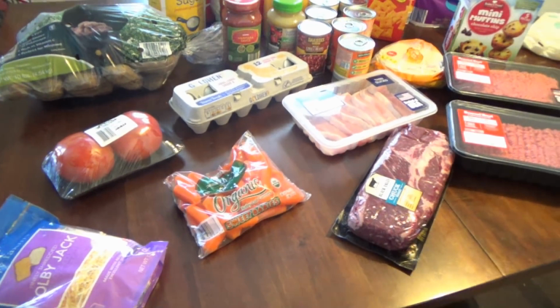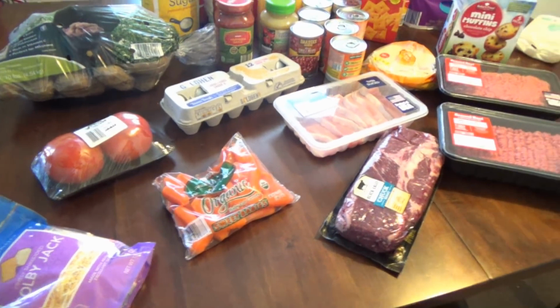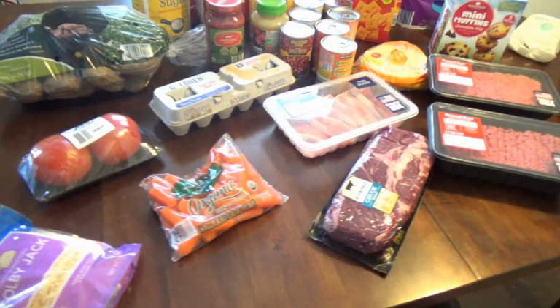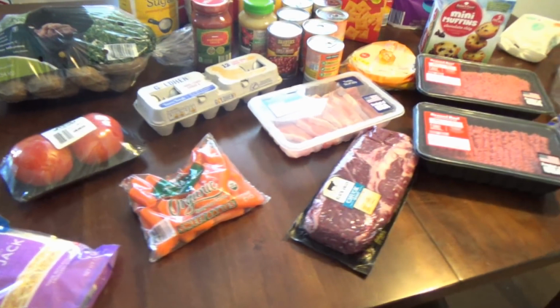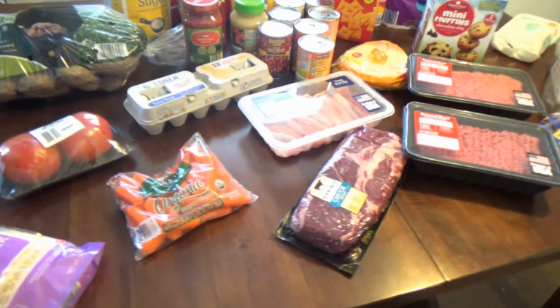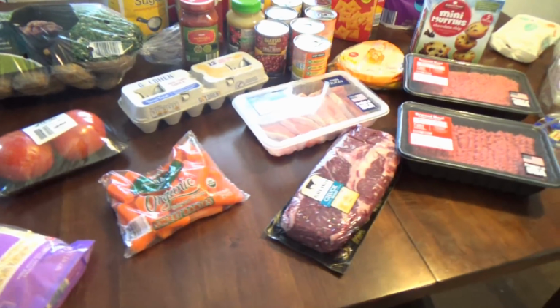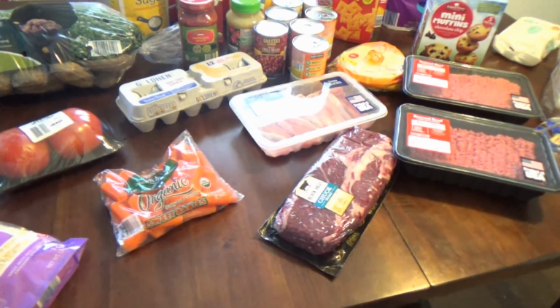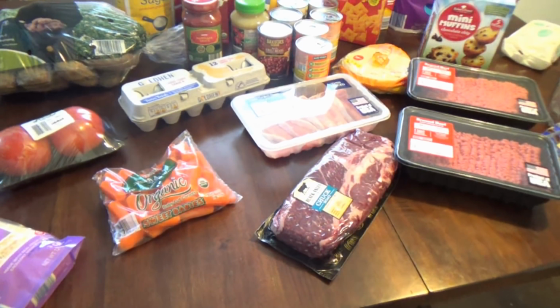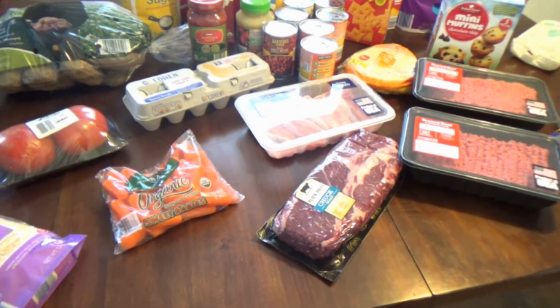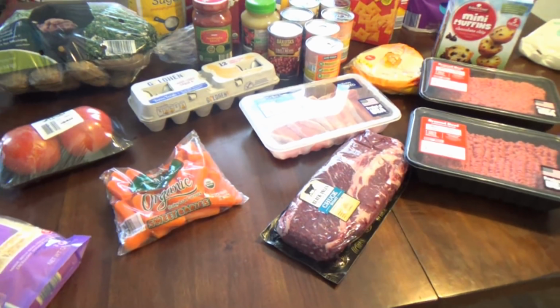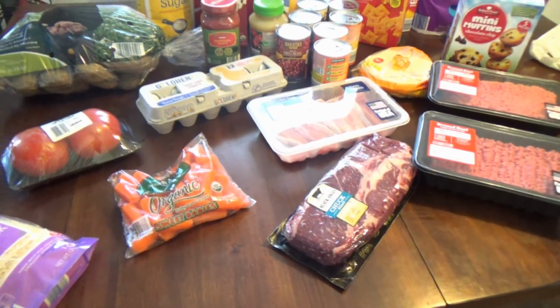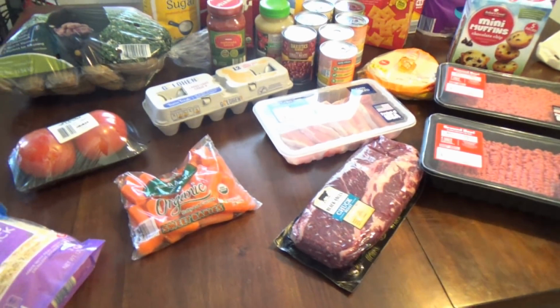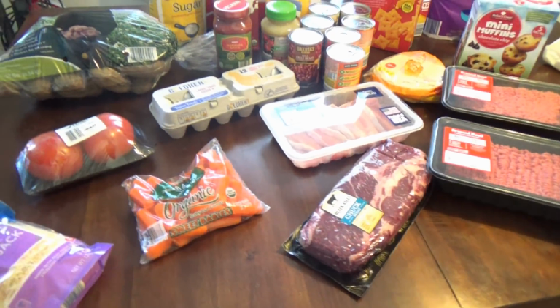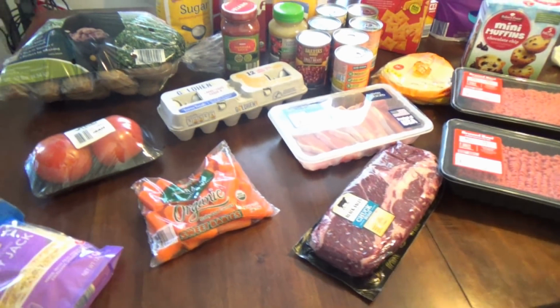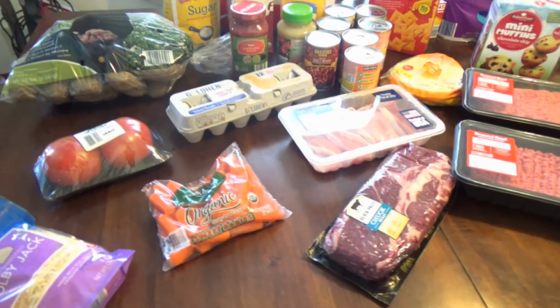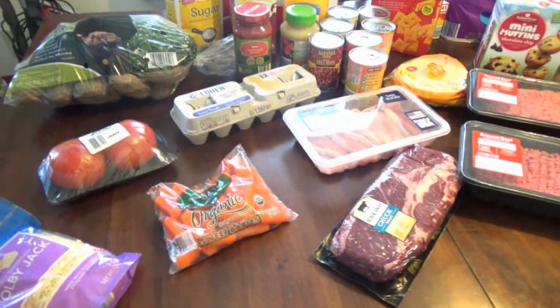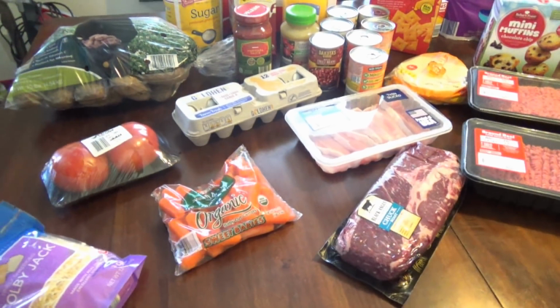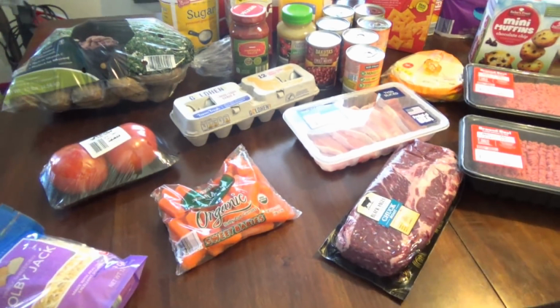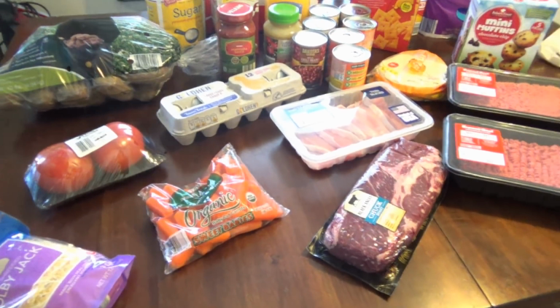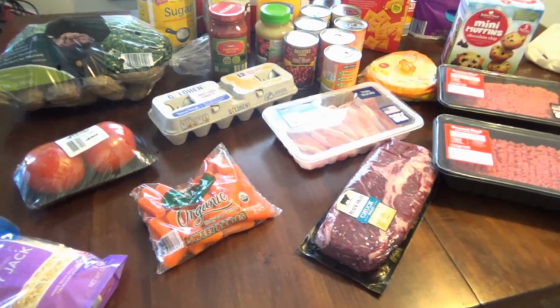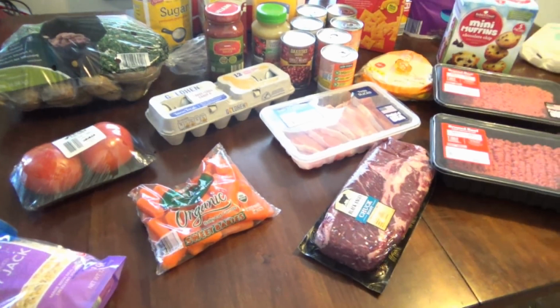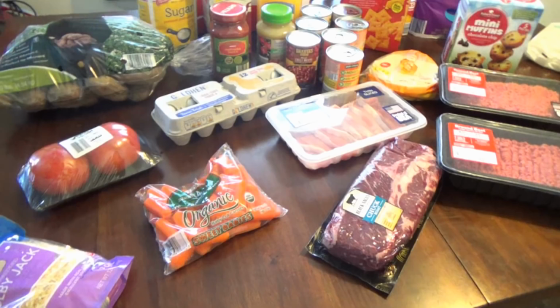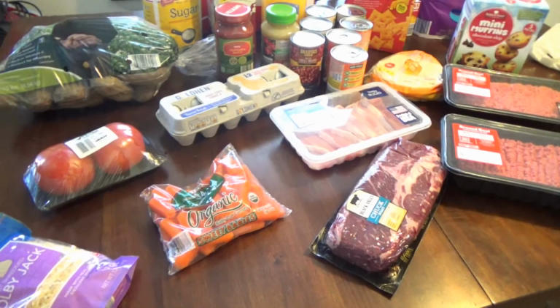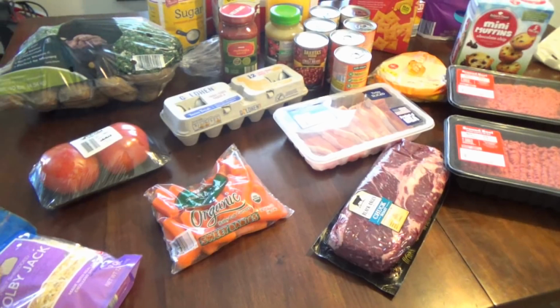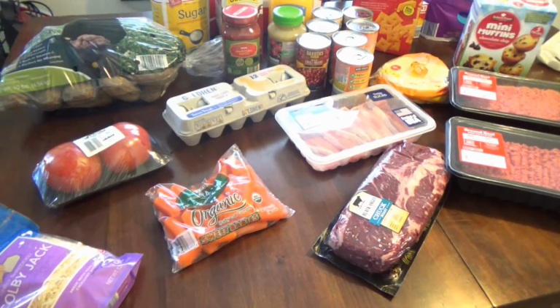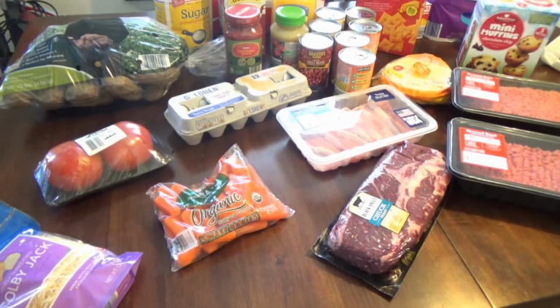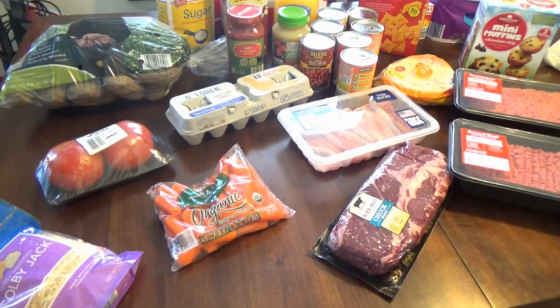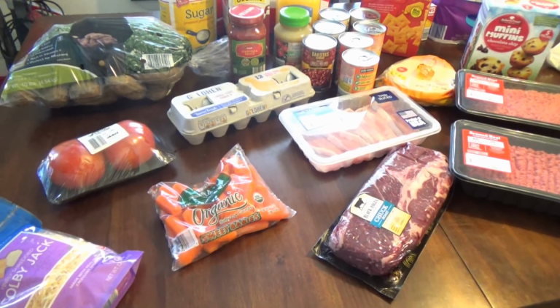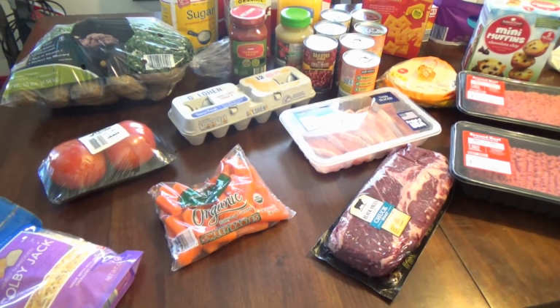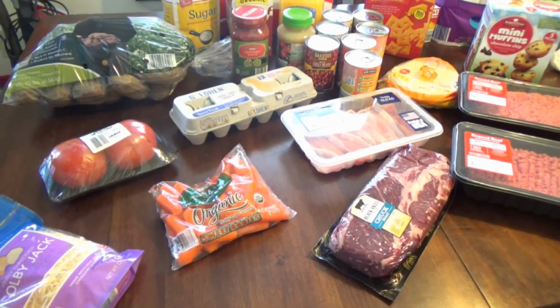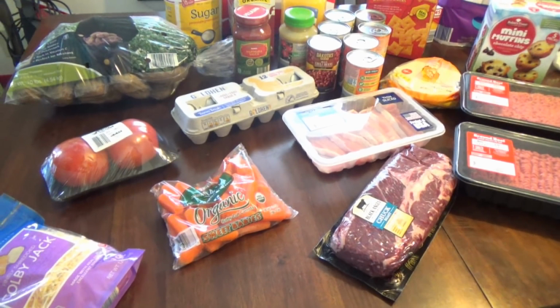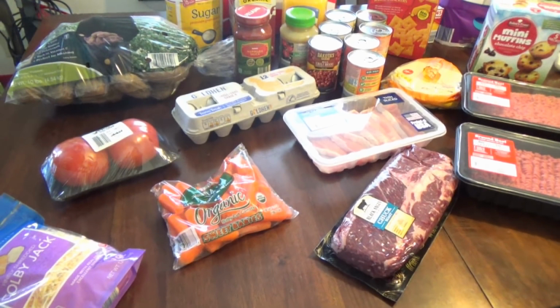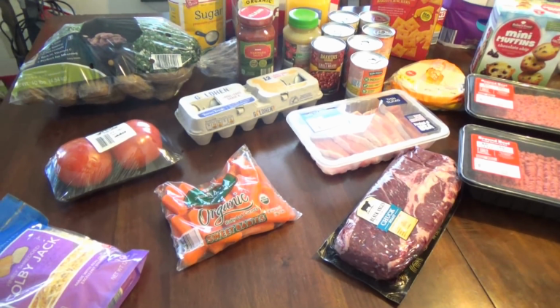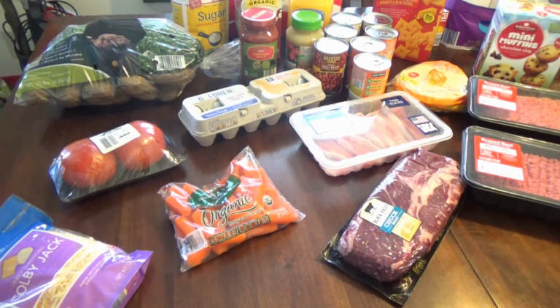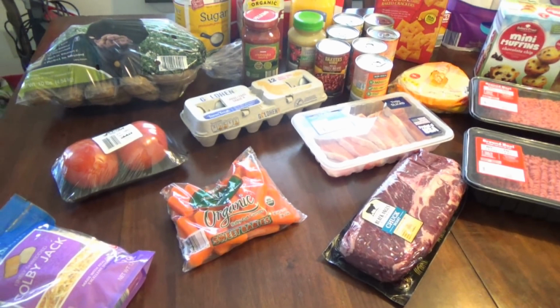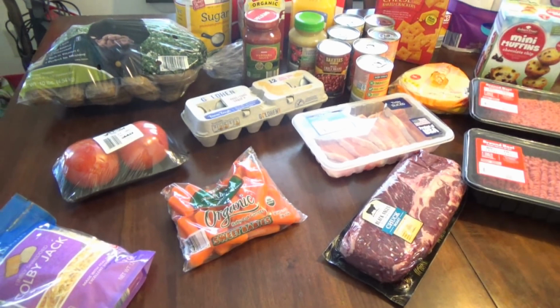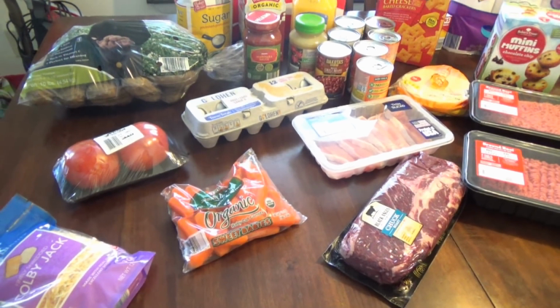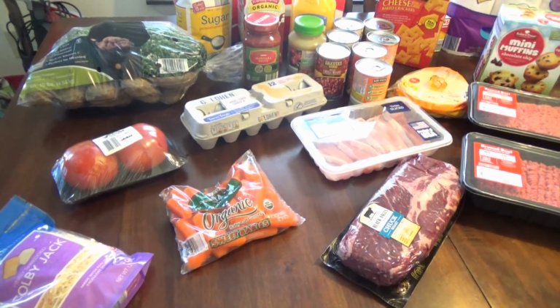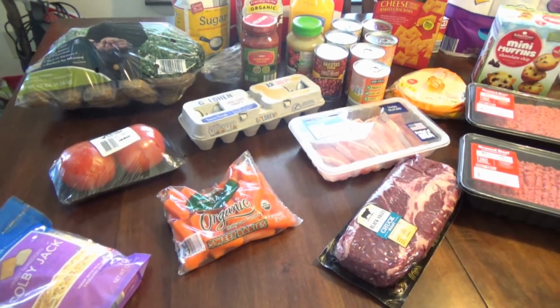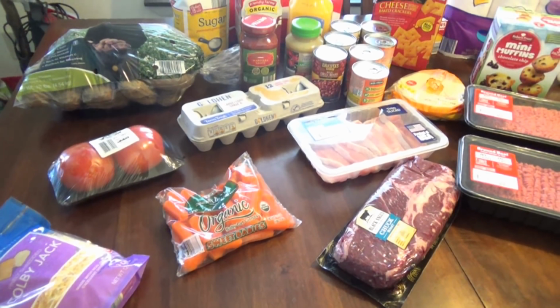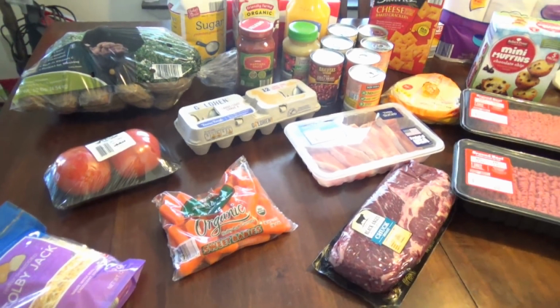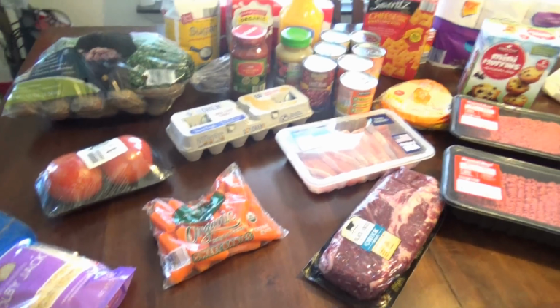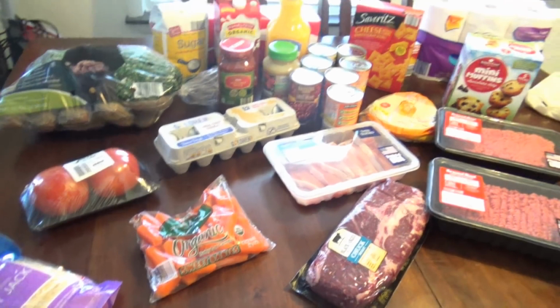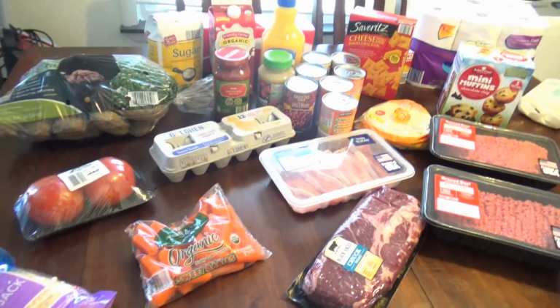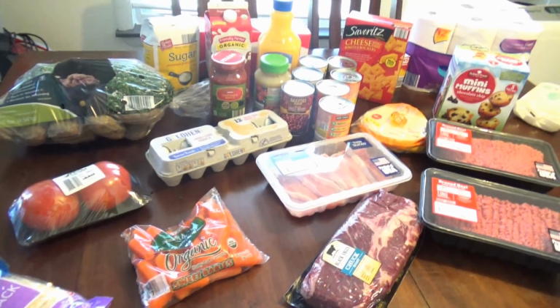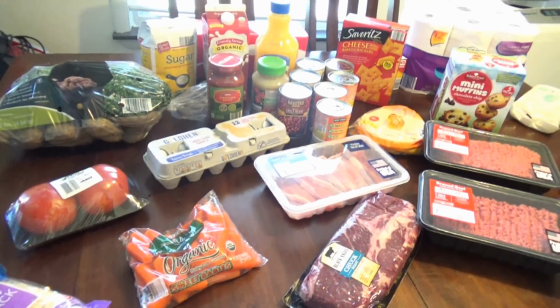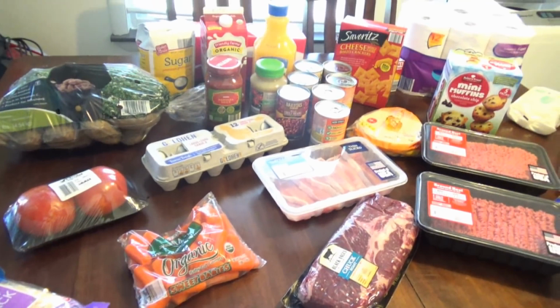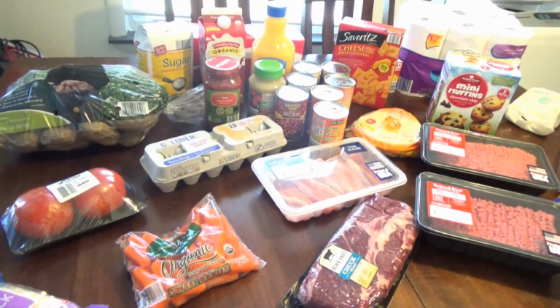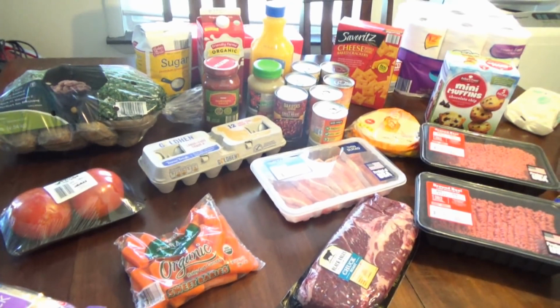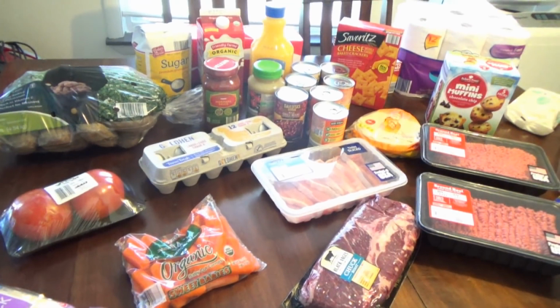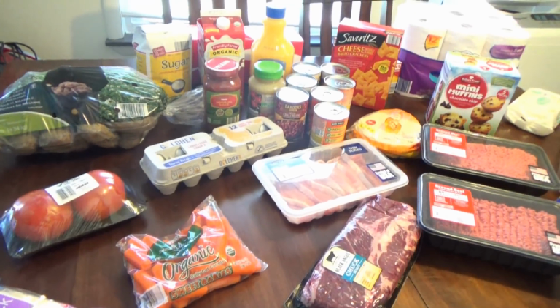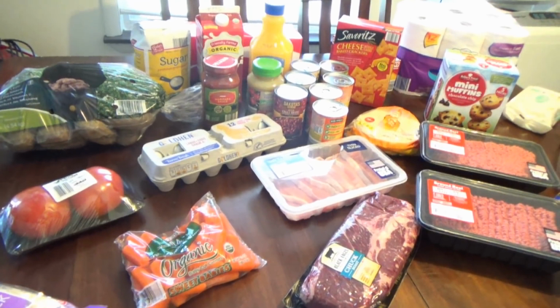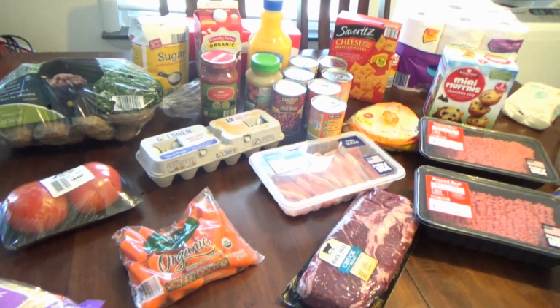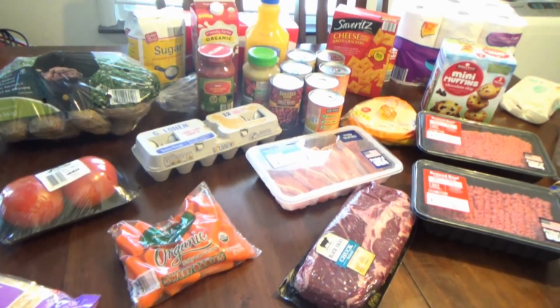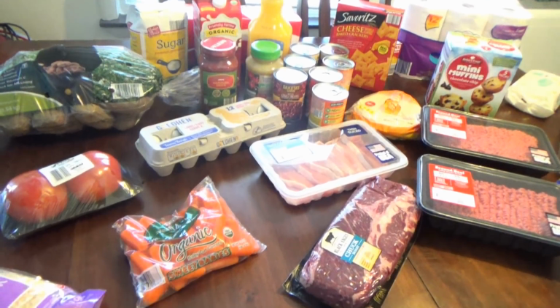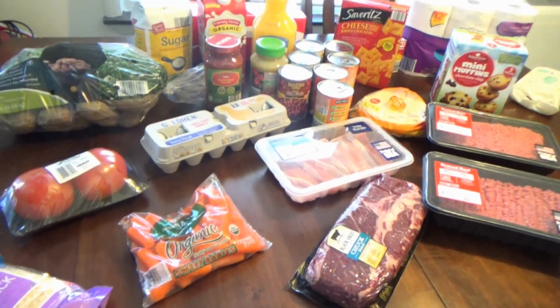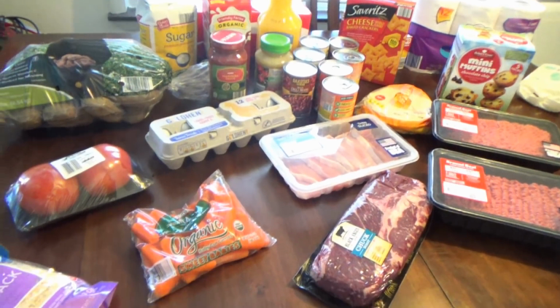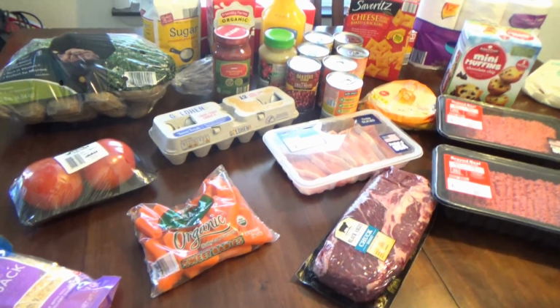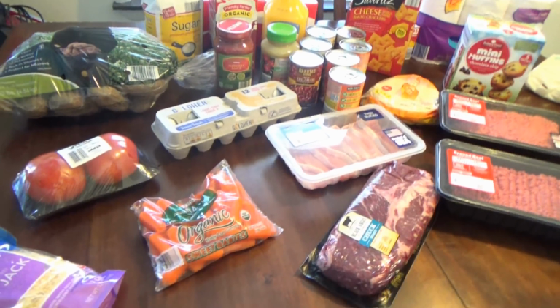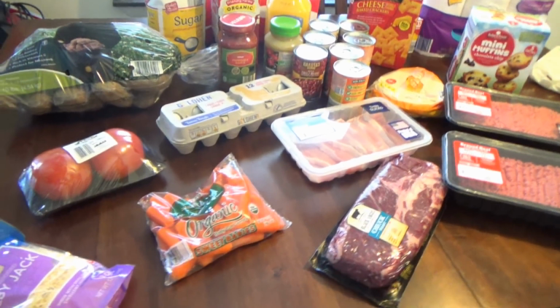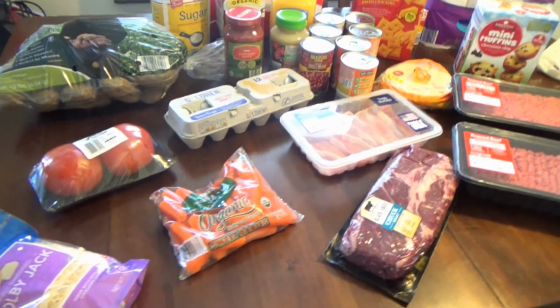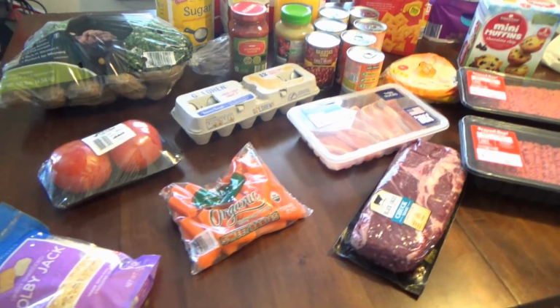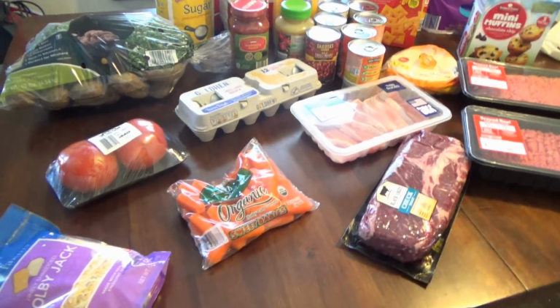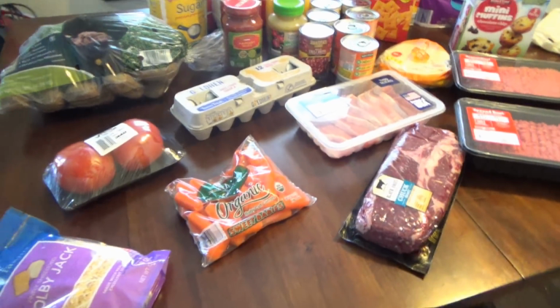So today, Ryan and I needed a few things from the store. We decided to go to Aldi's, and I thought I would share that haul with you.